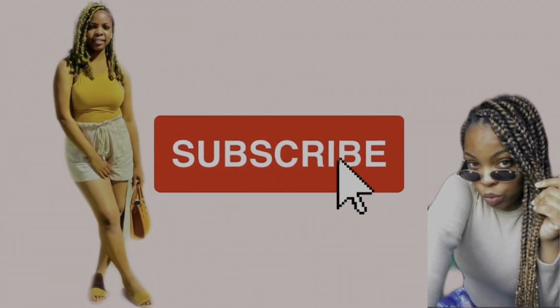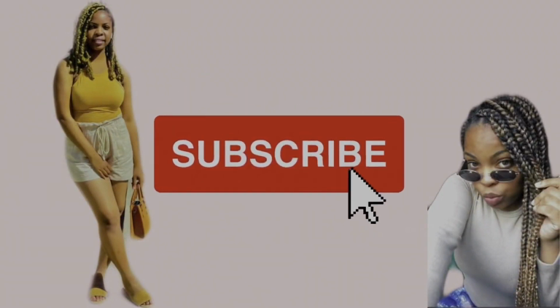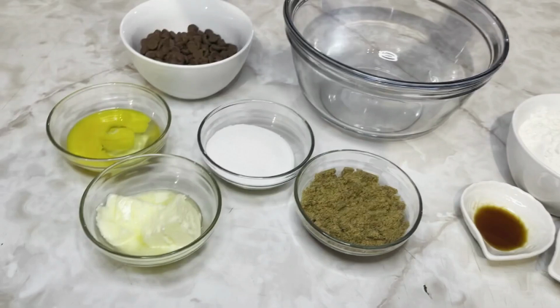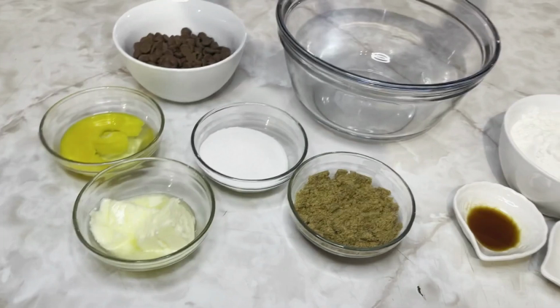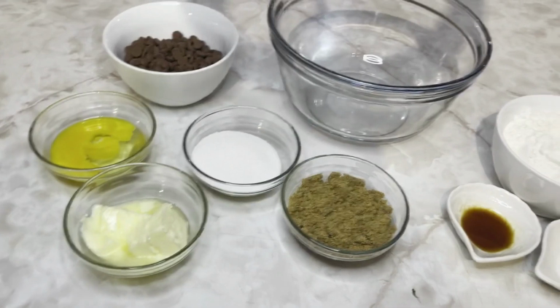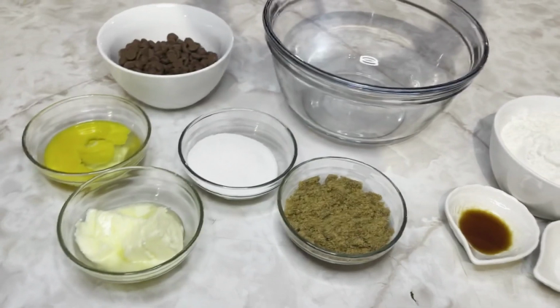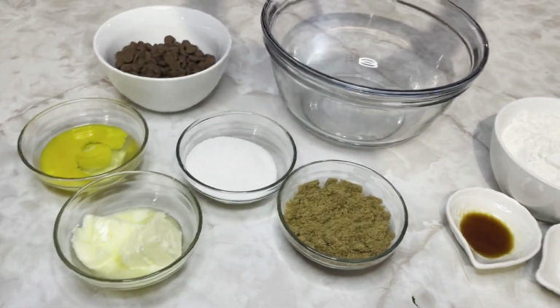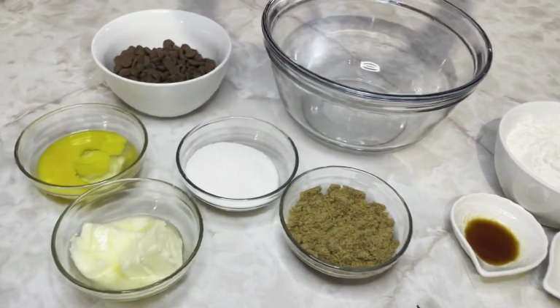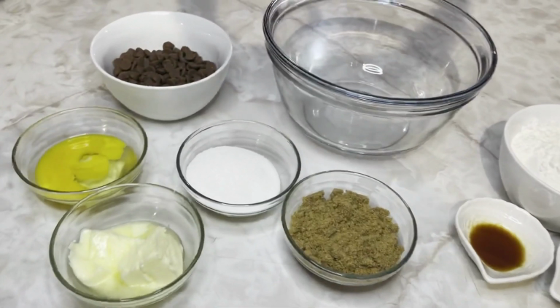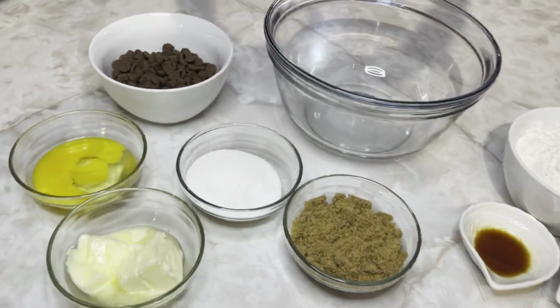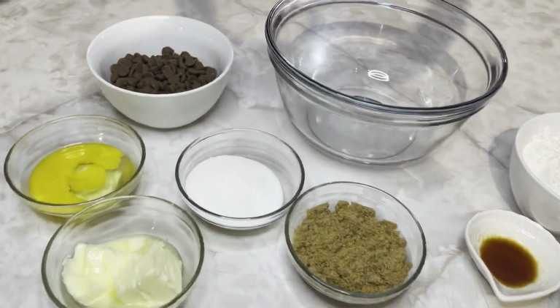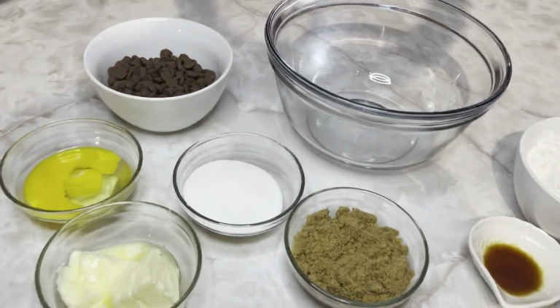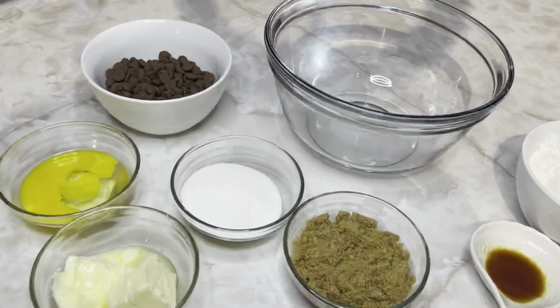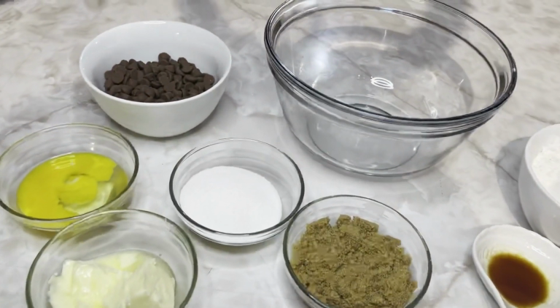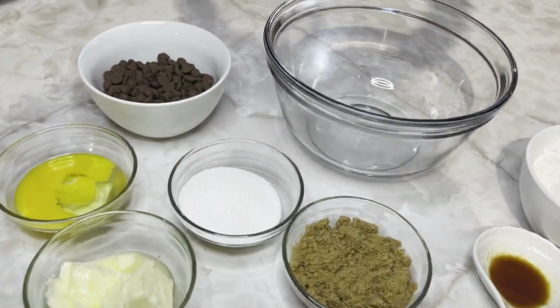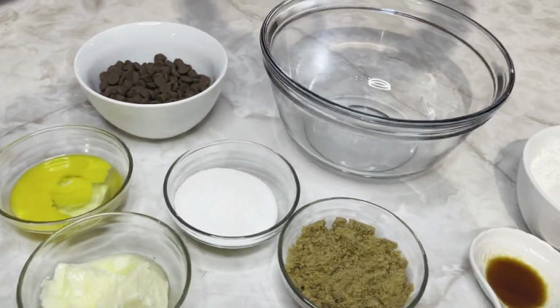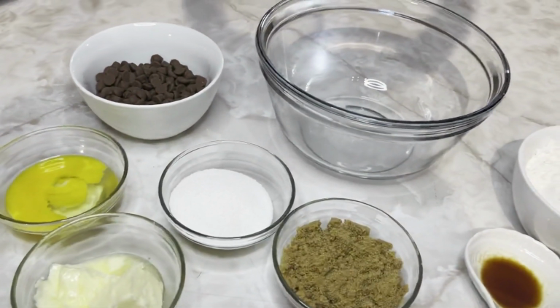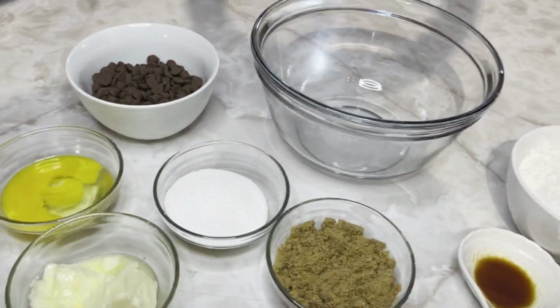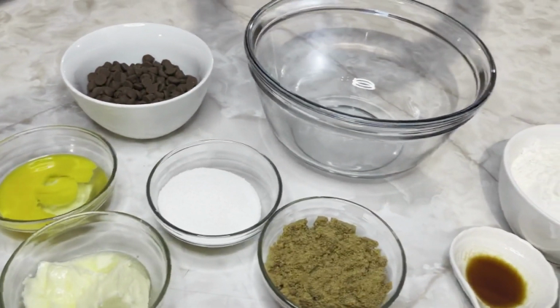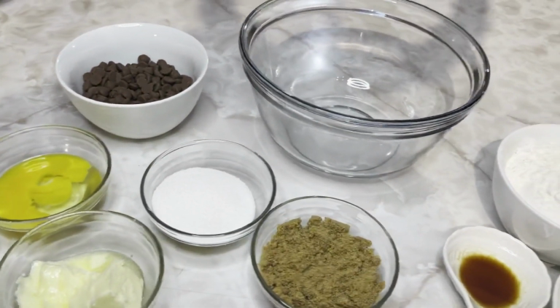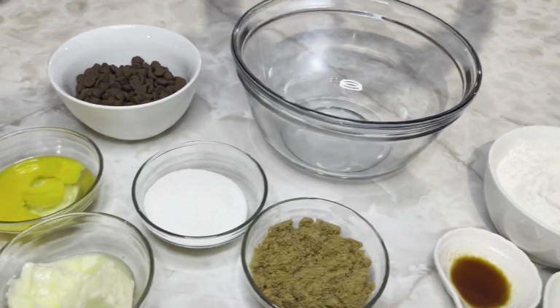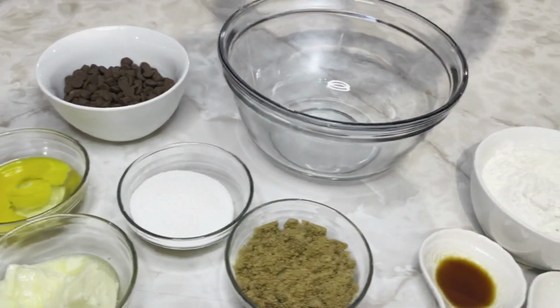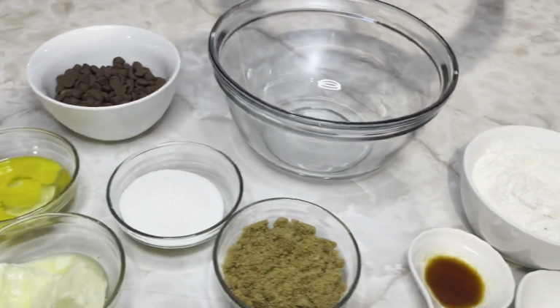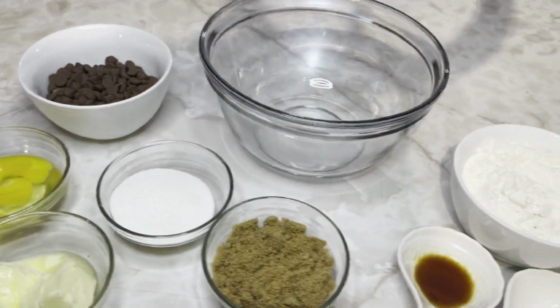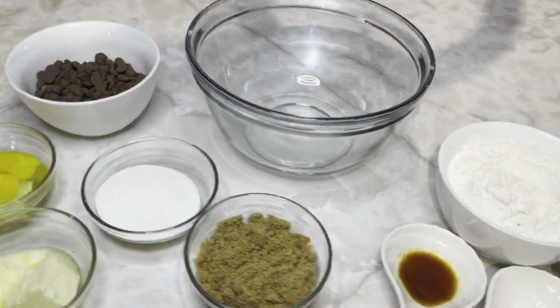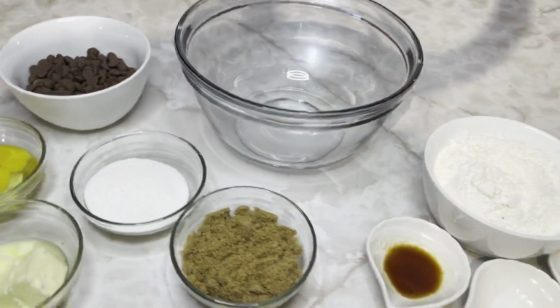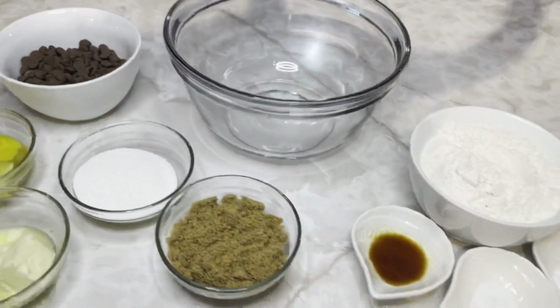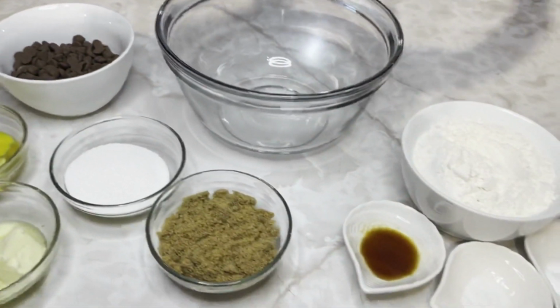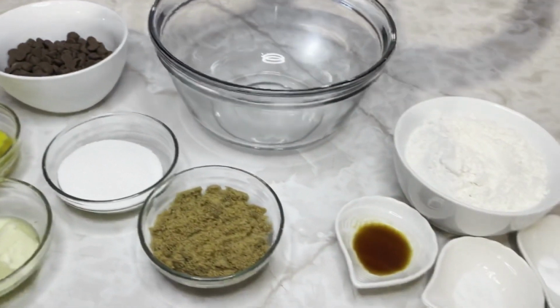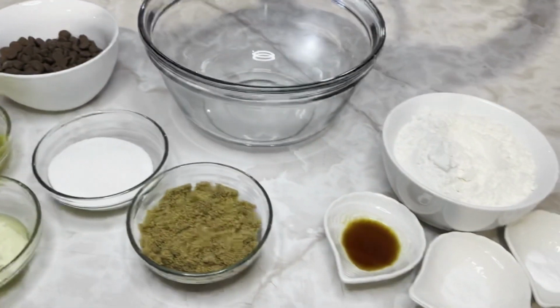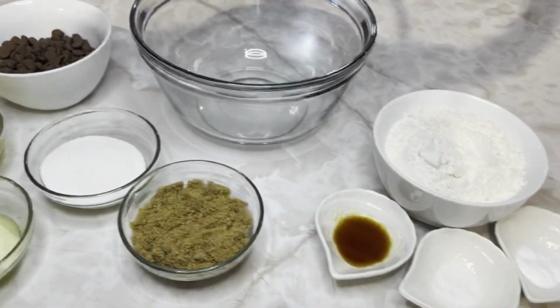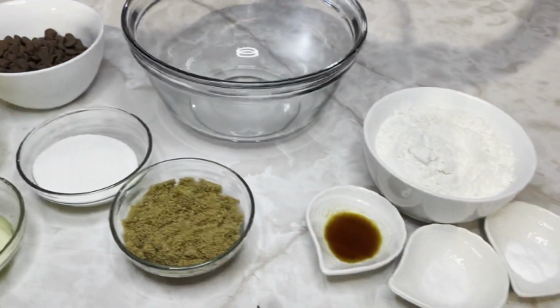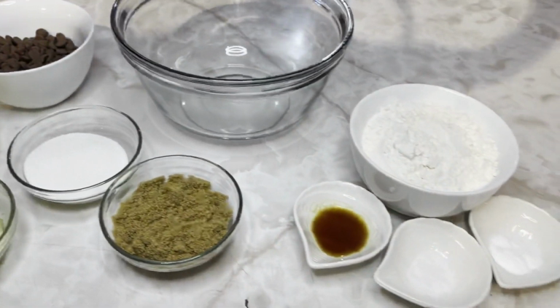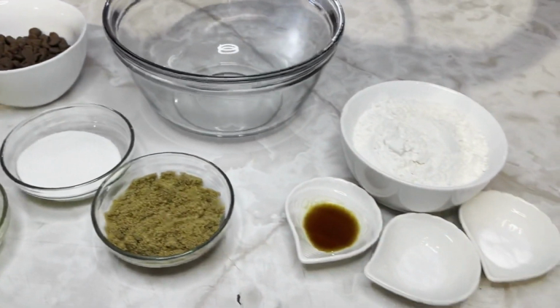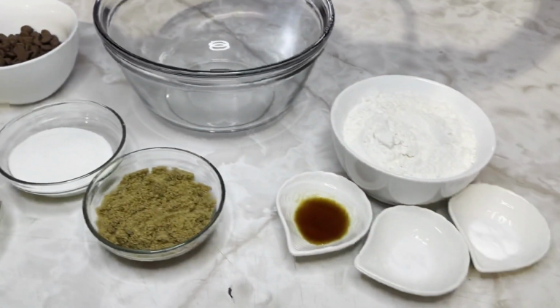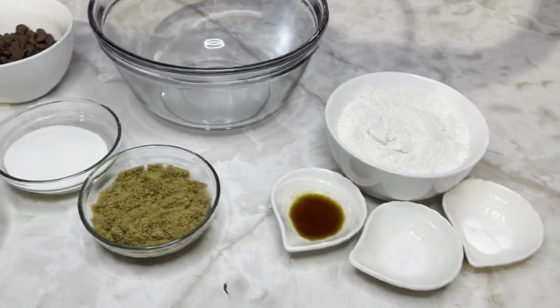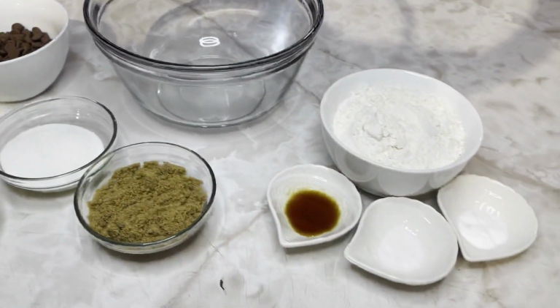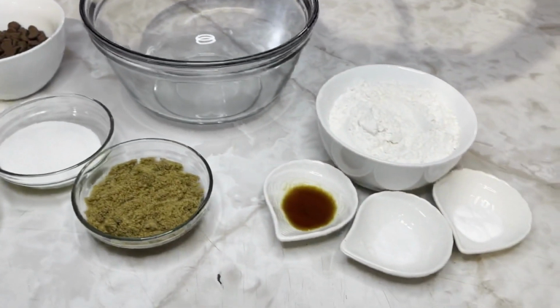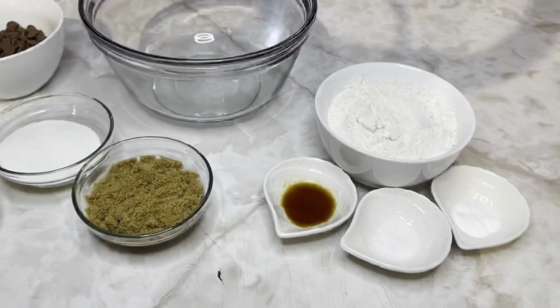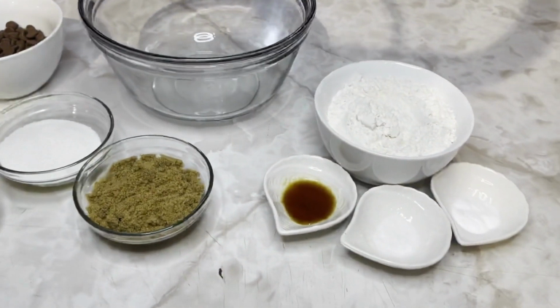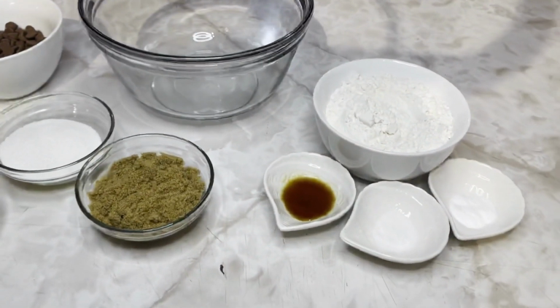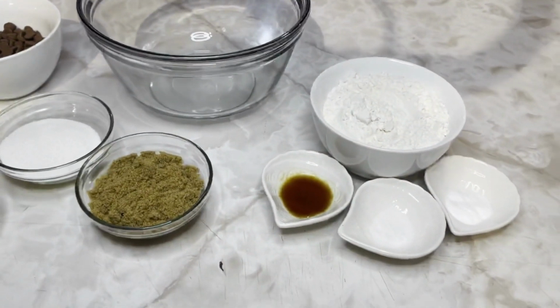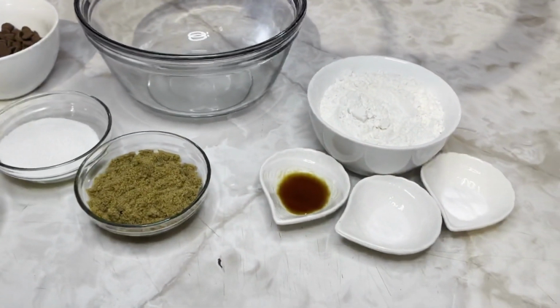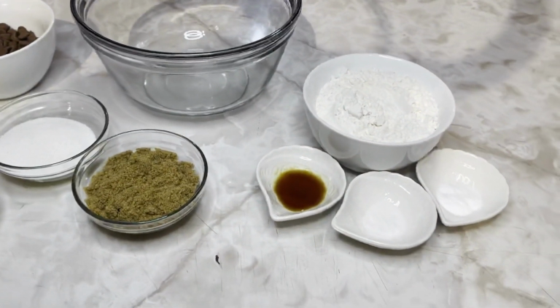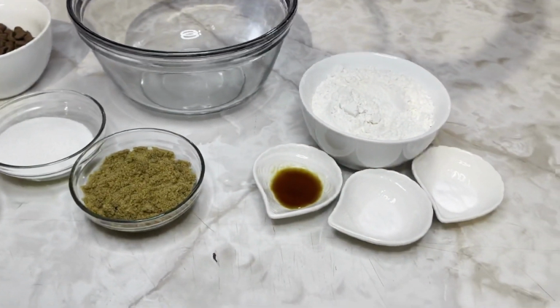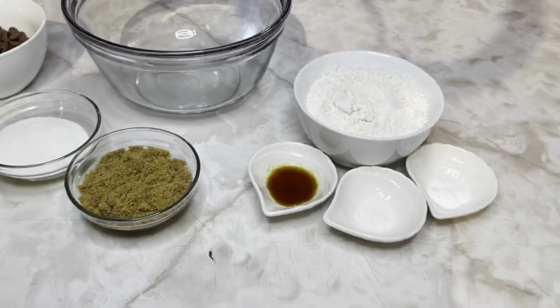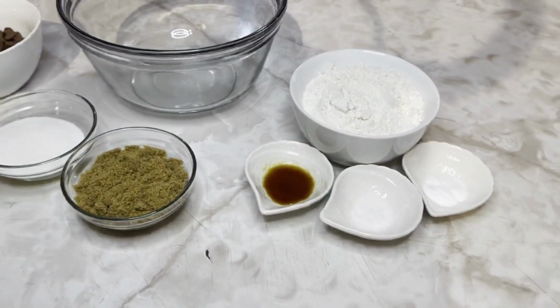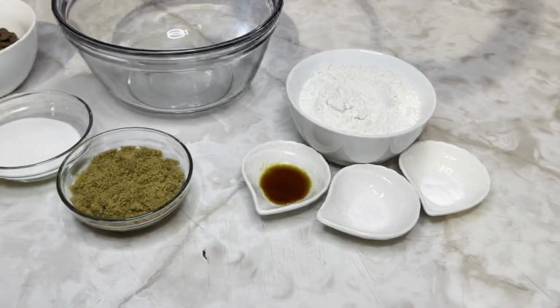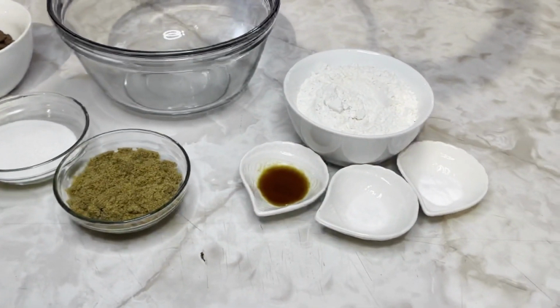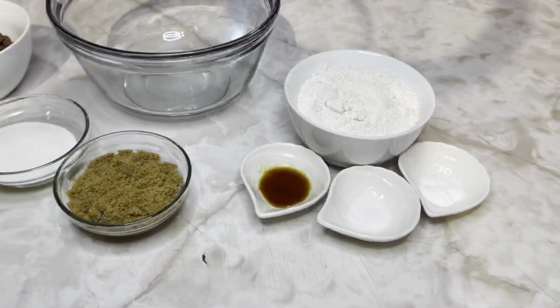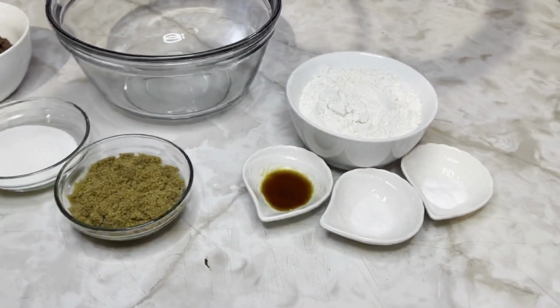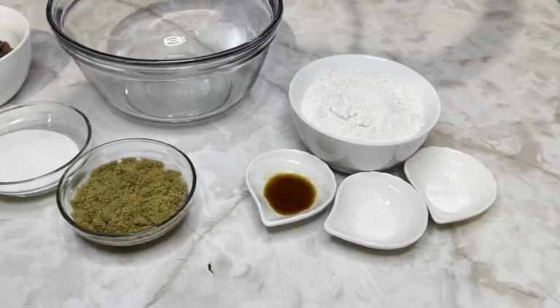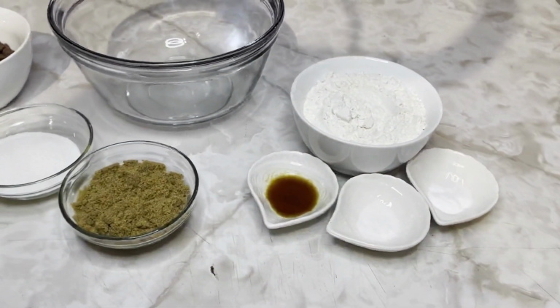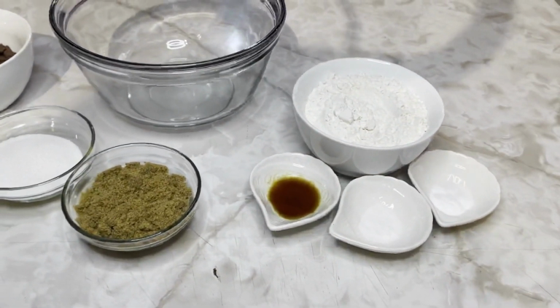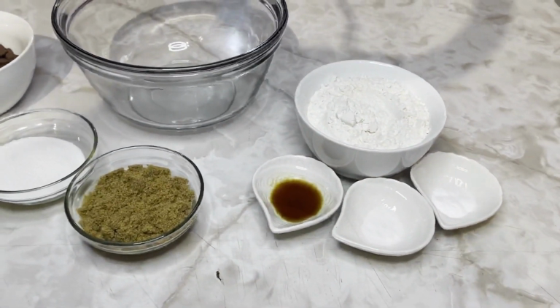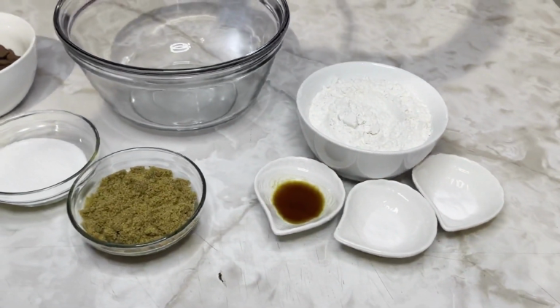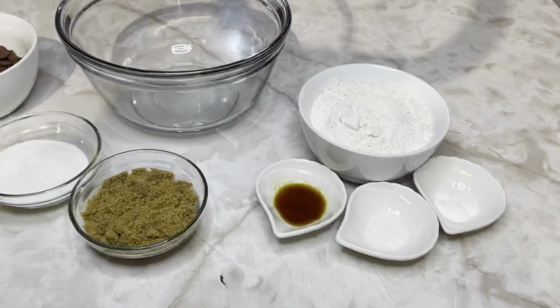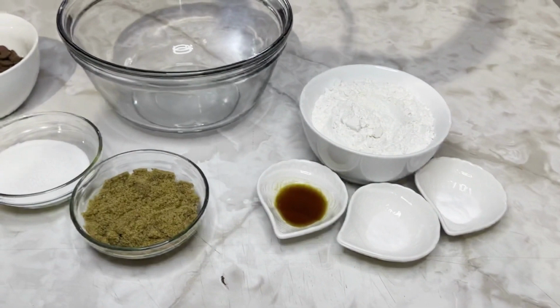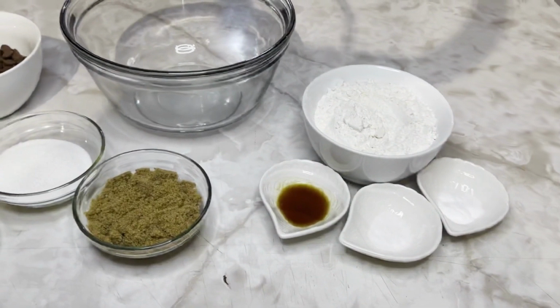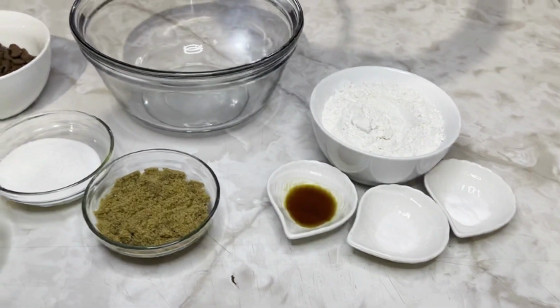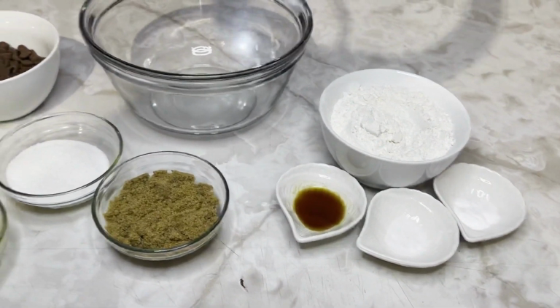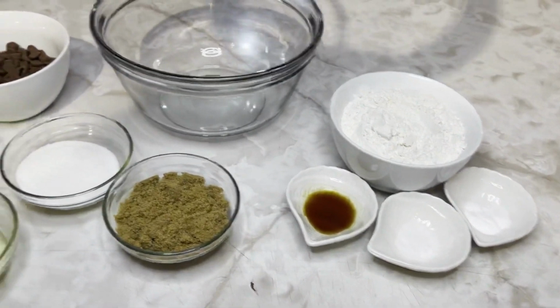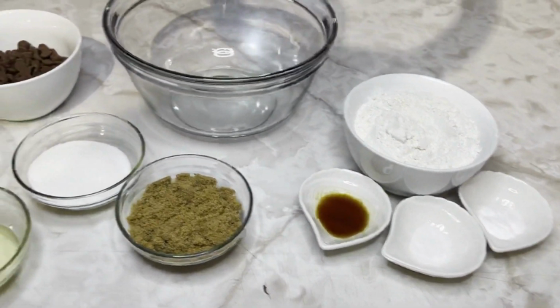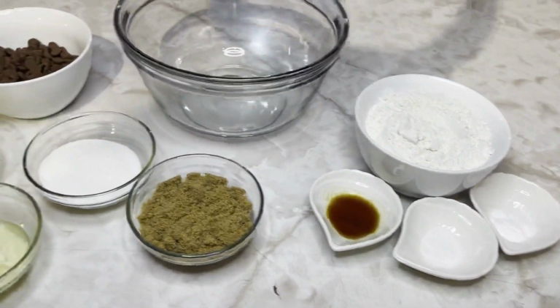Hey guys, welcome back to another video. Today I'll be showing you a quick way how to make chocolate chip cookies.